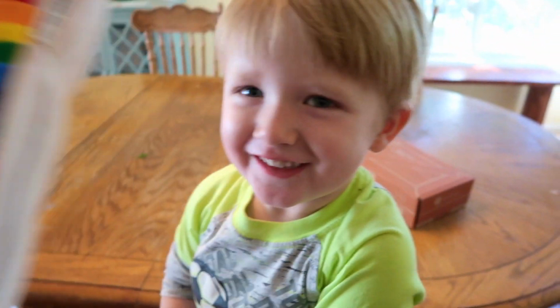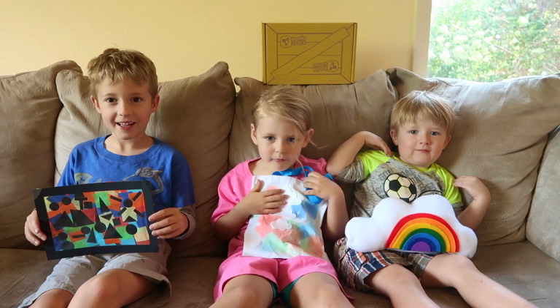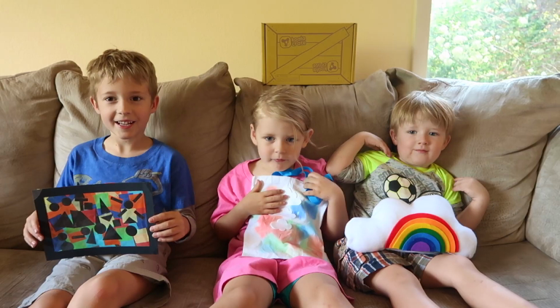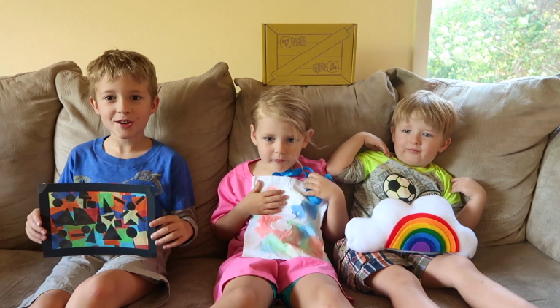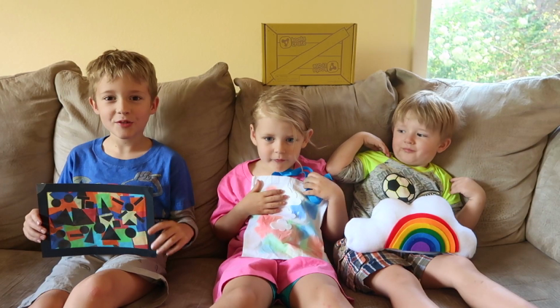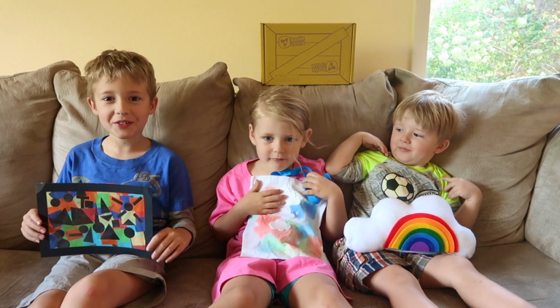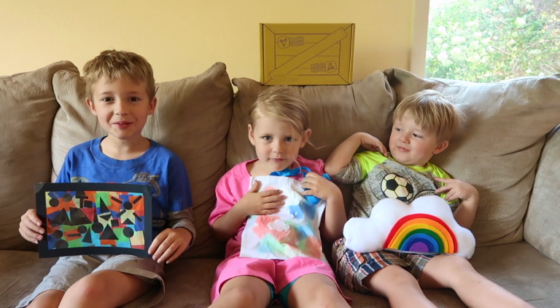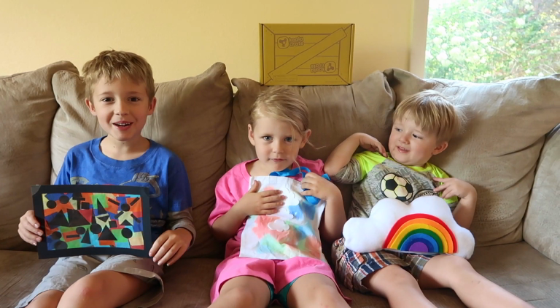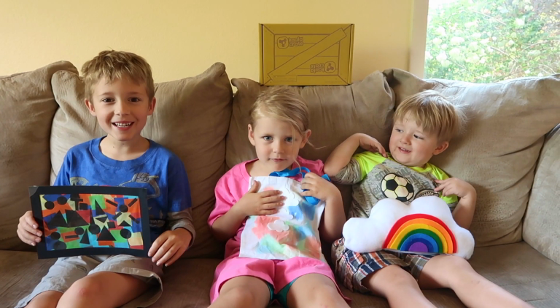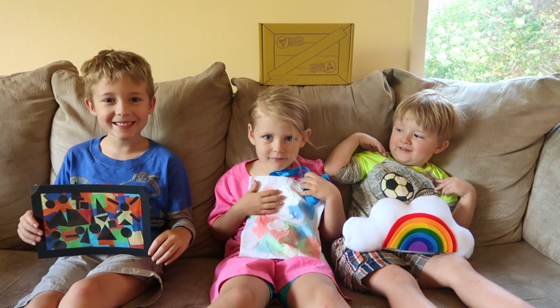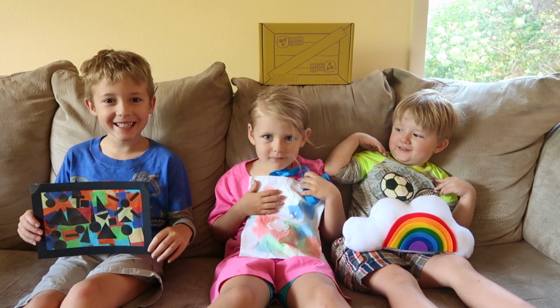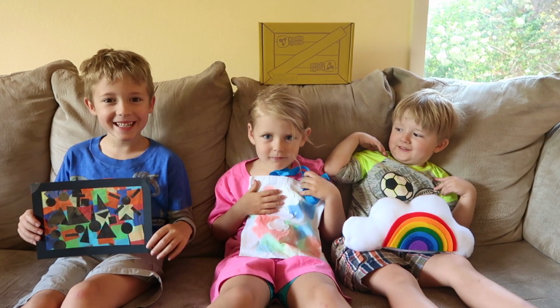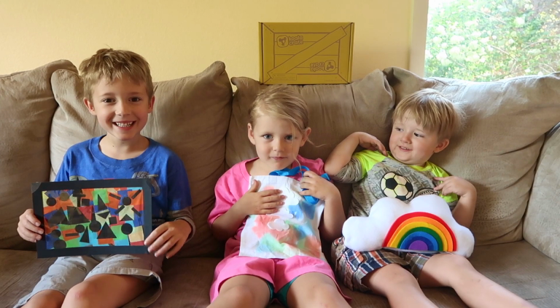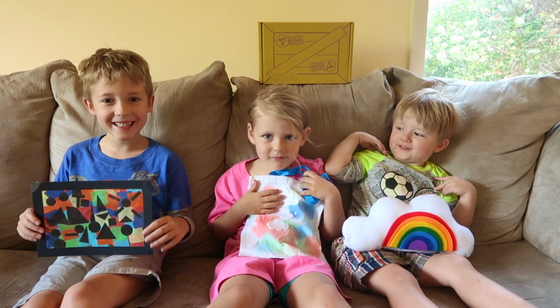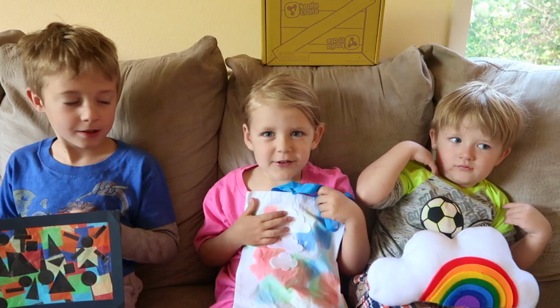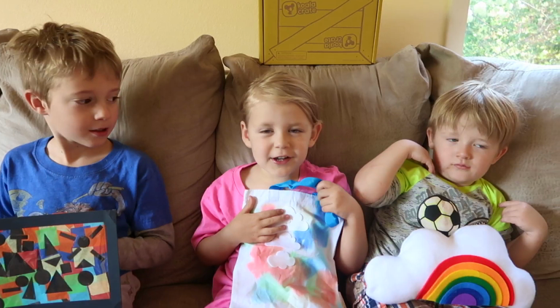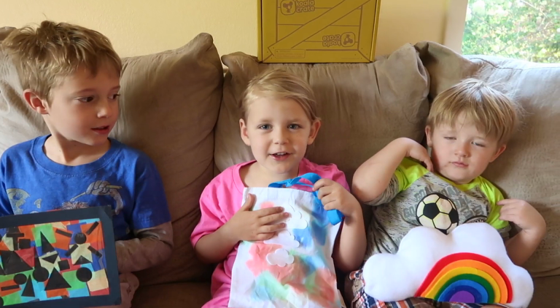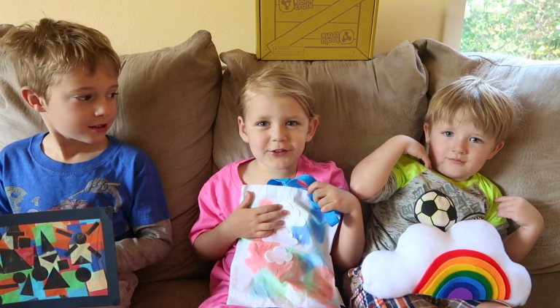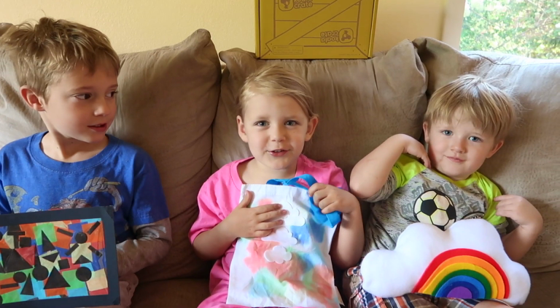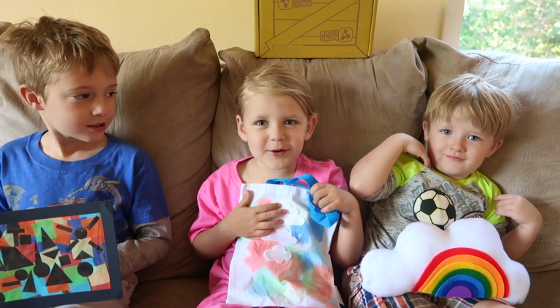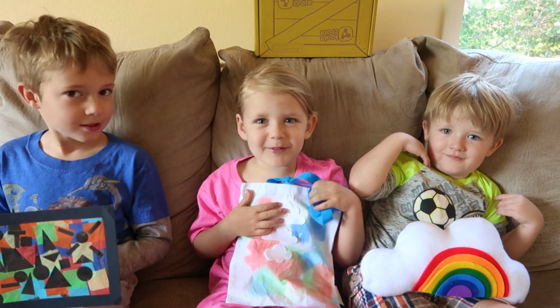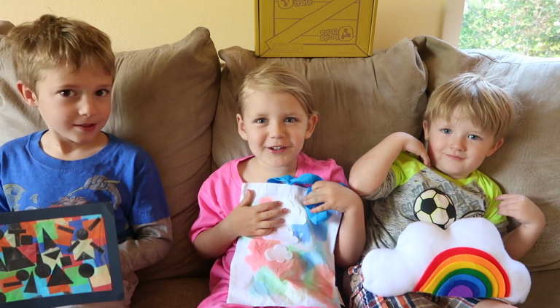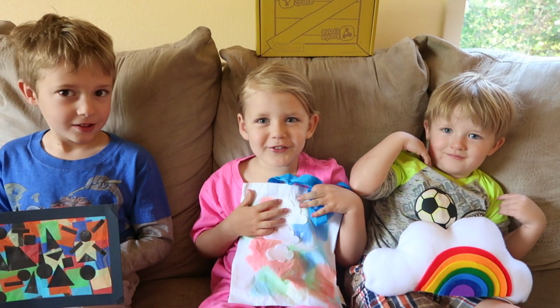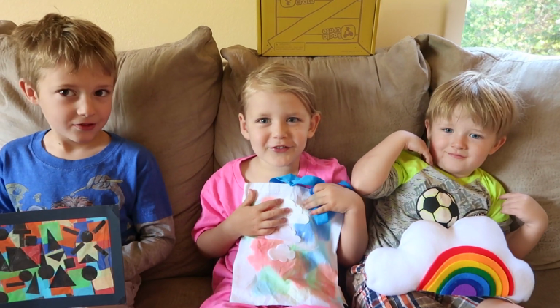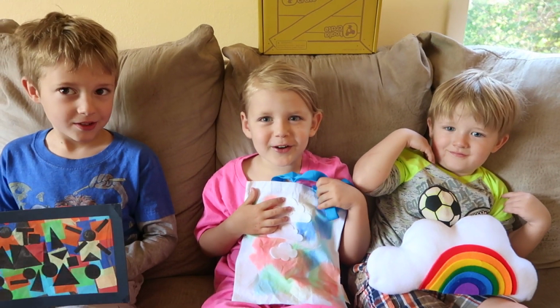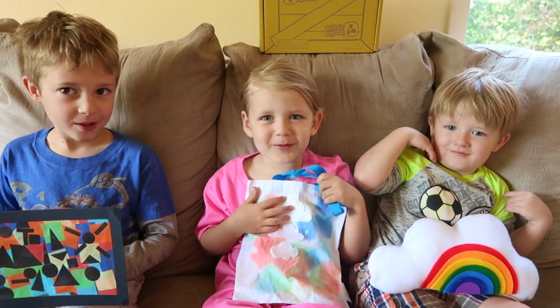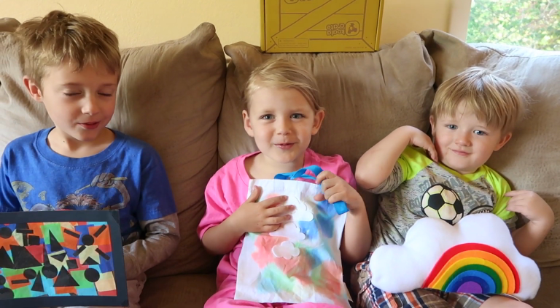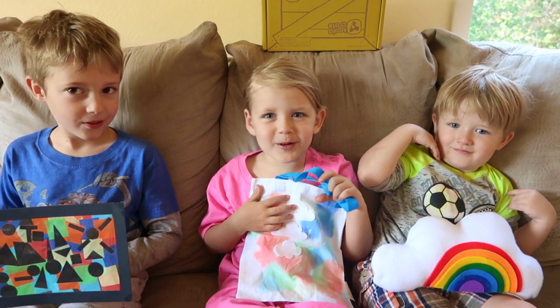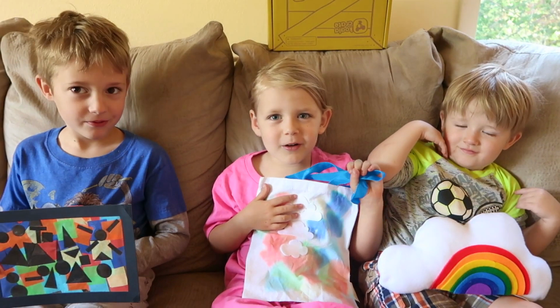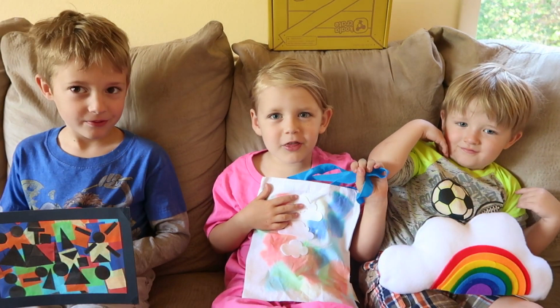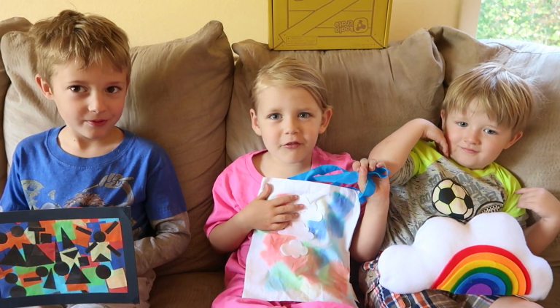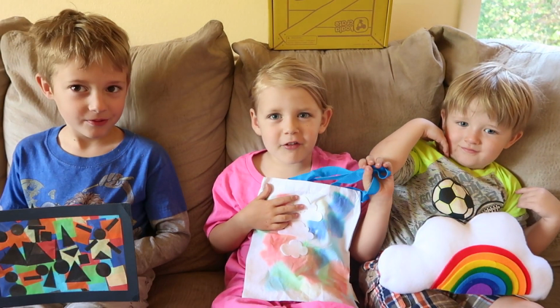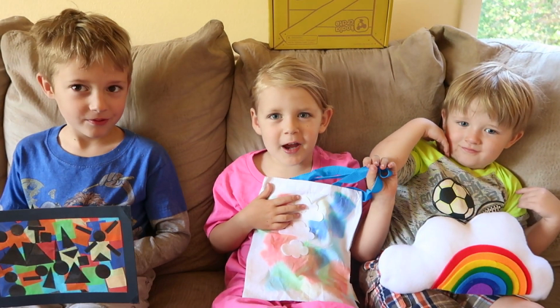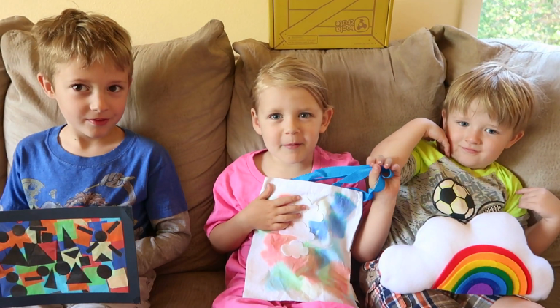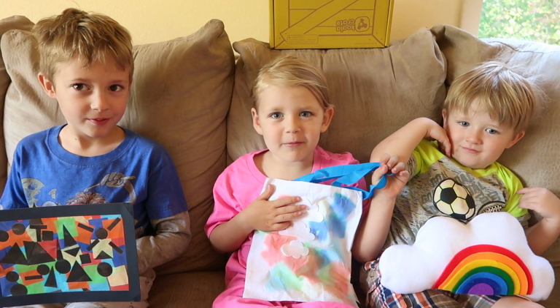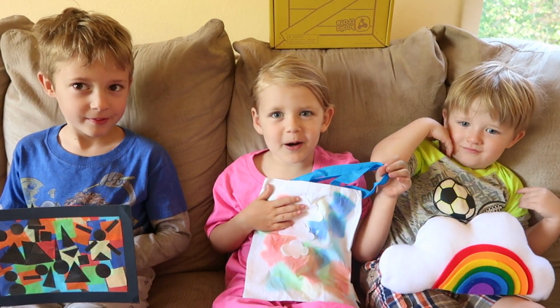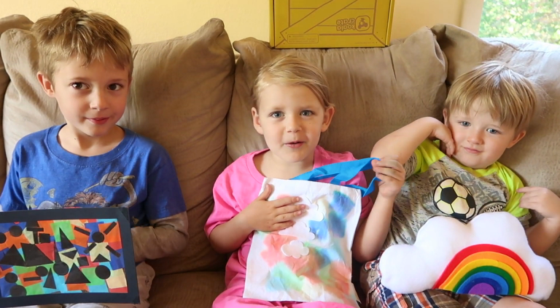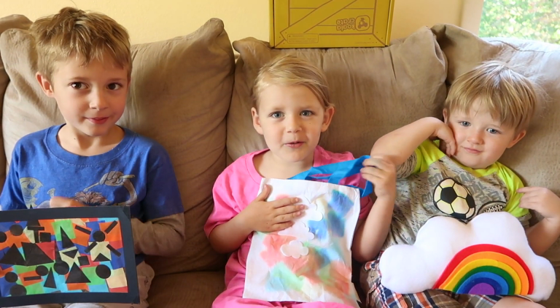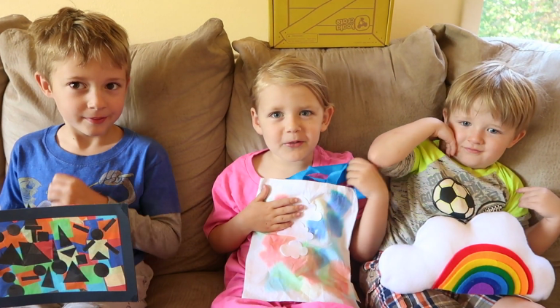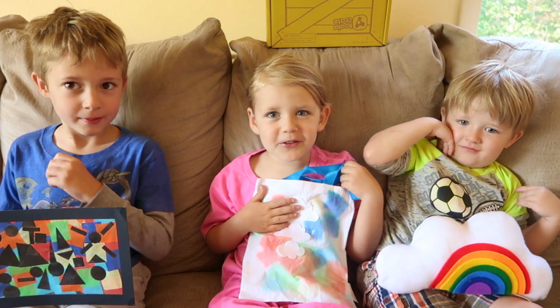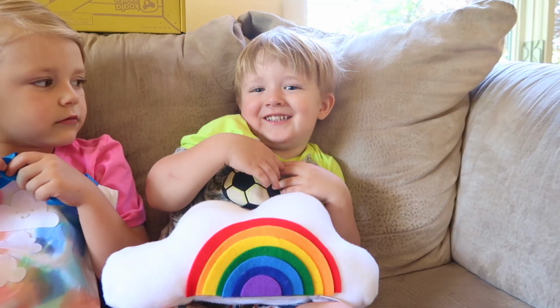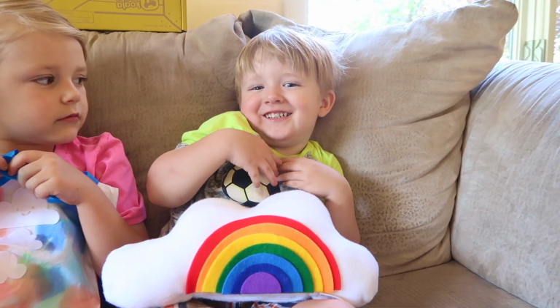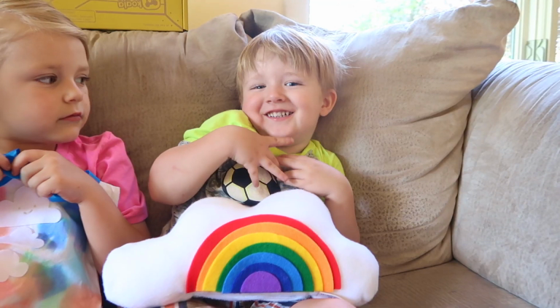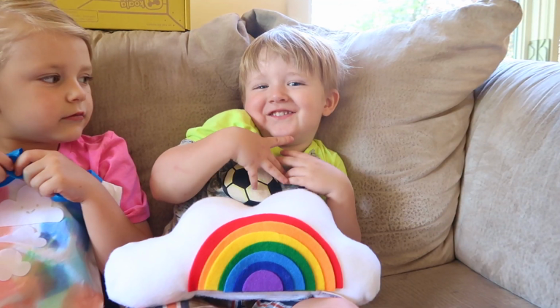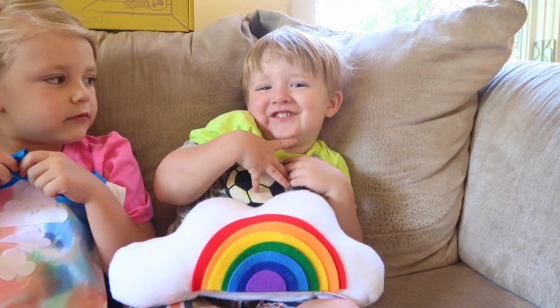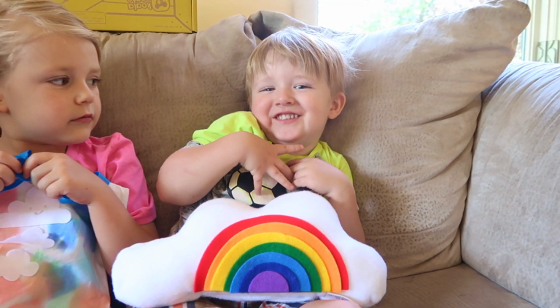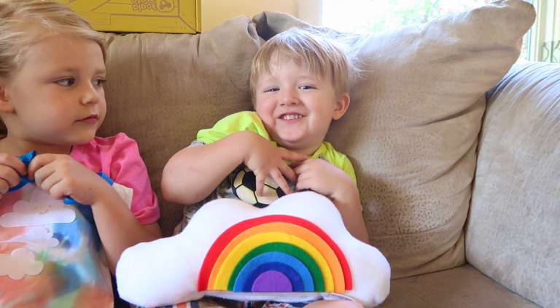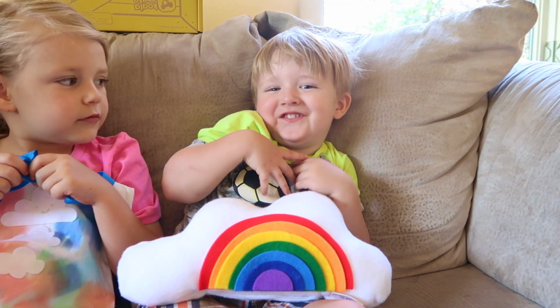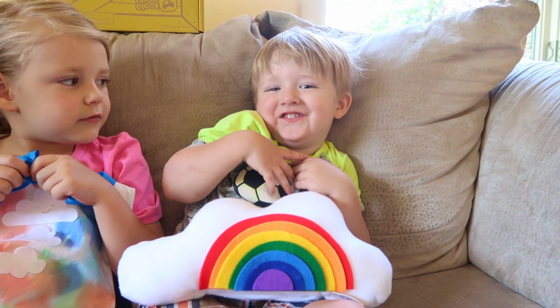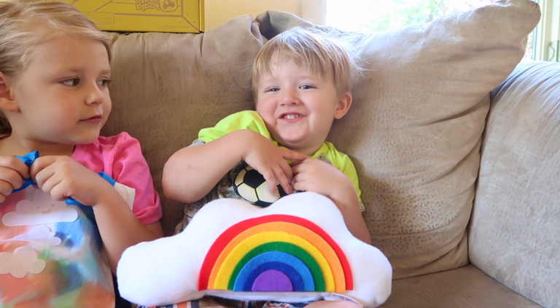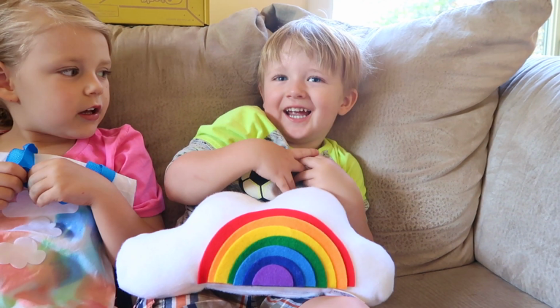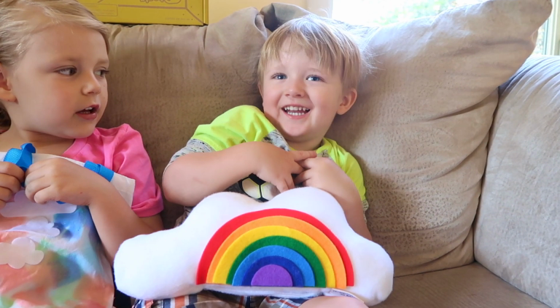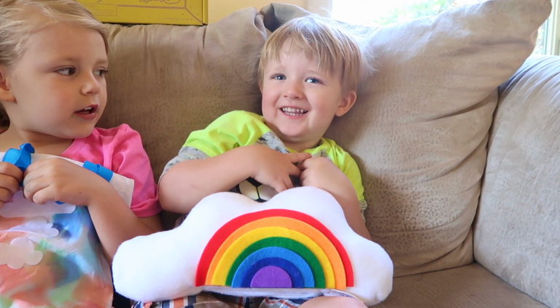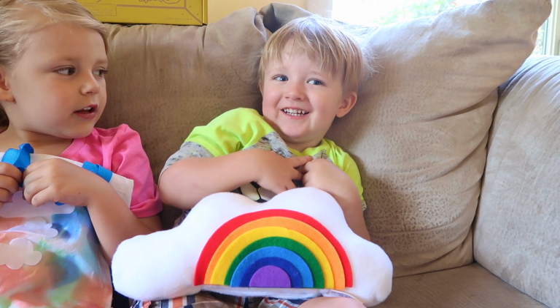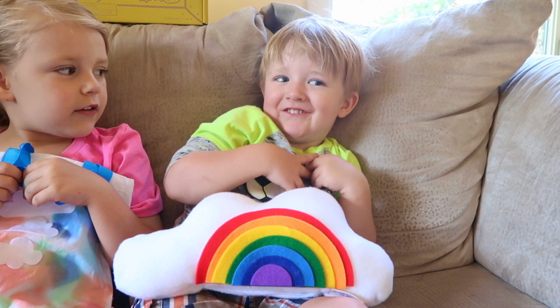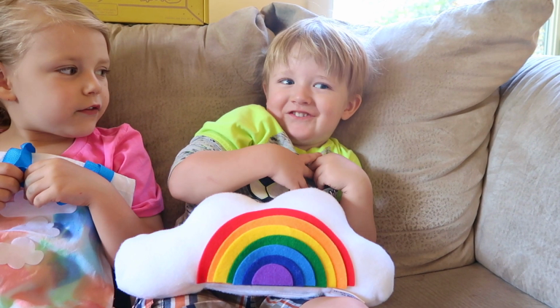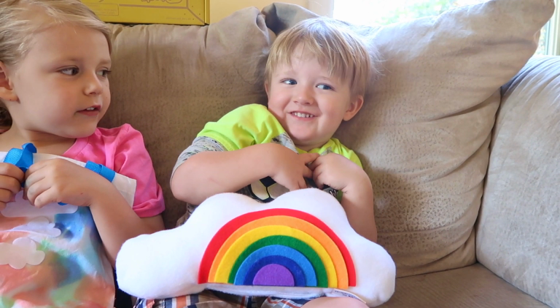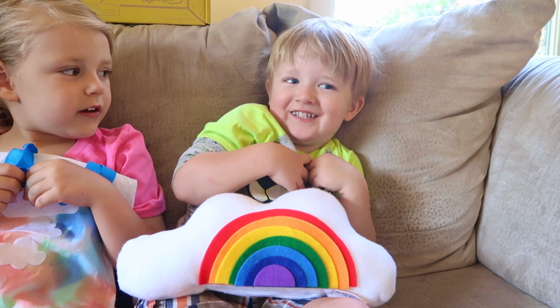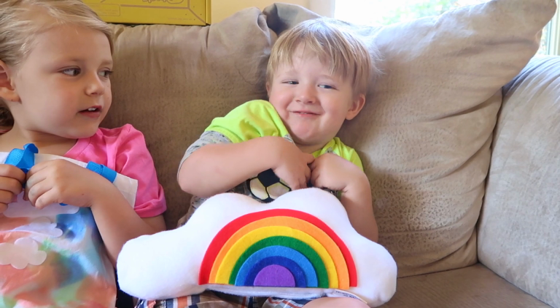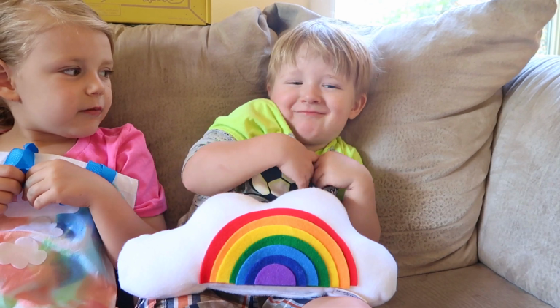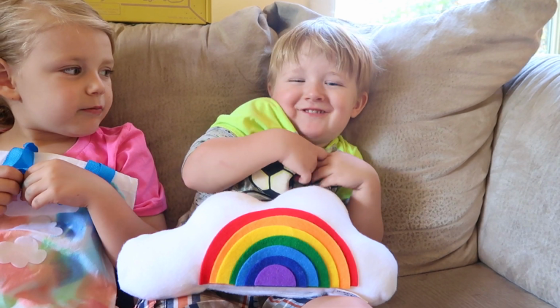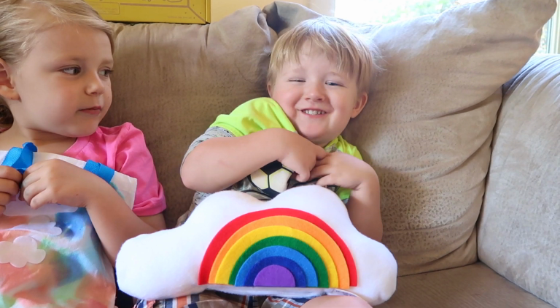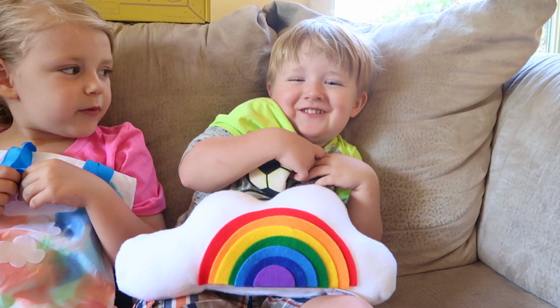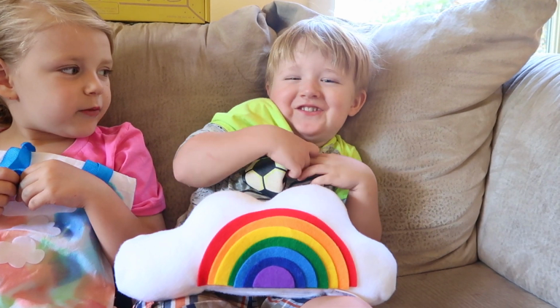Thank you for watching. We had so much fun with rainbows. I love you. I love rainbows.